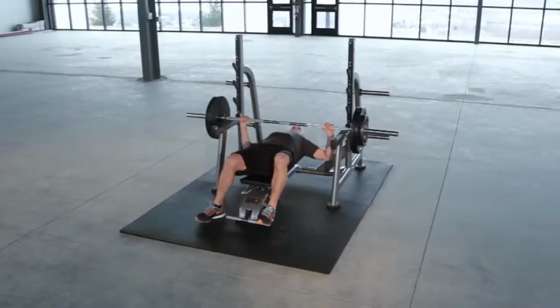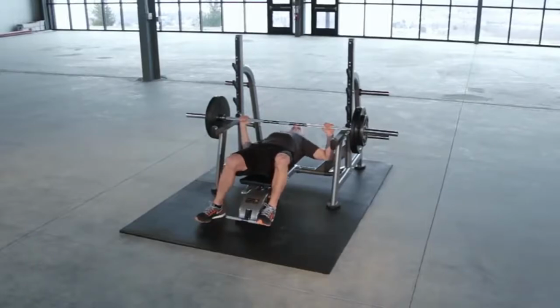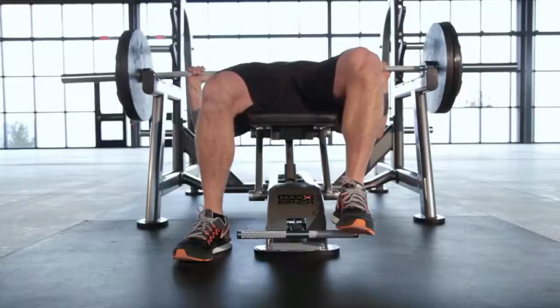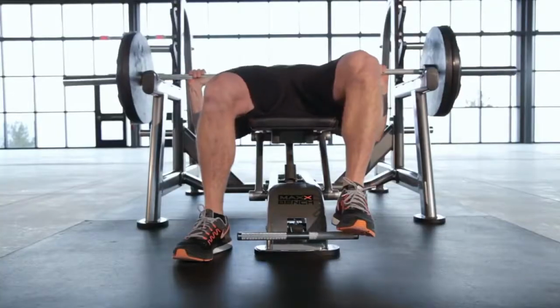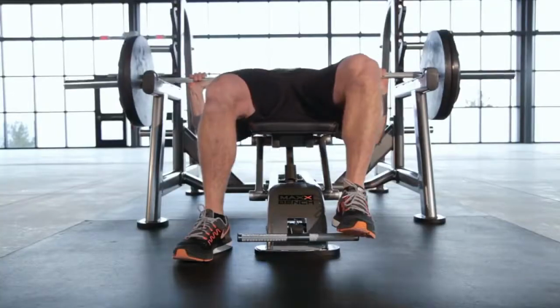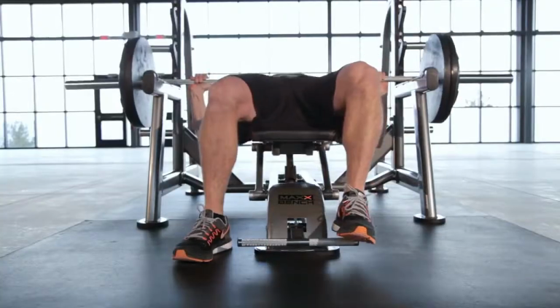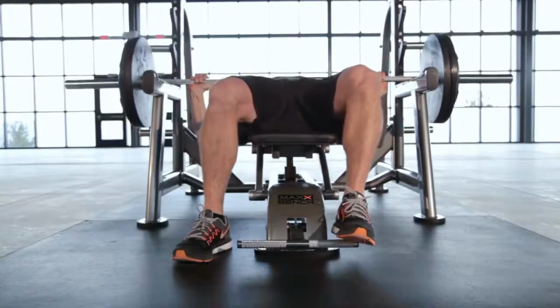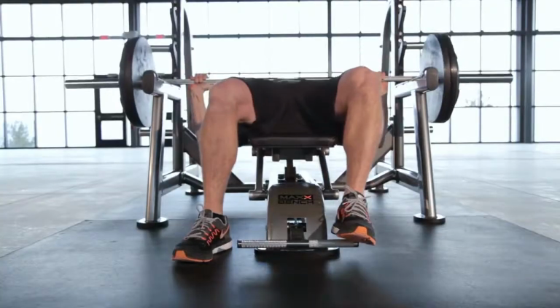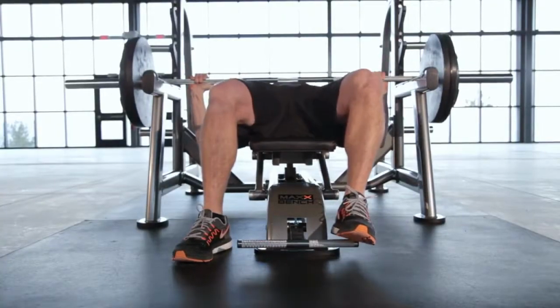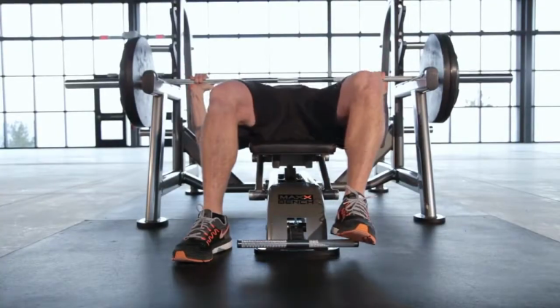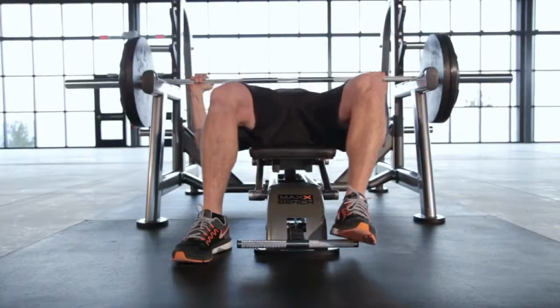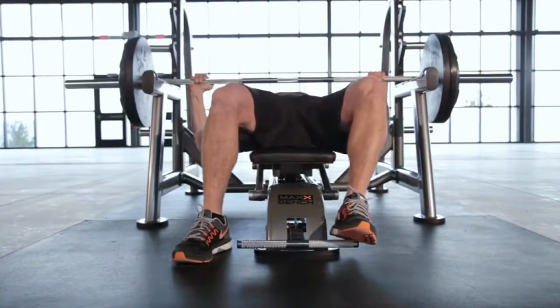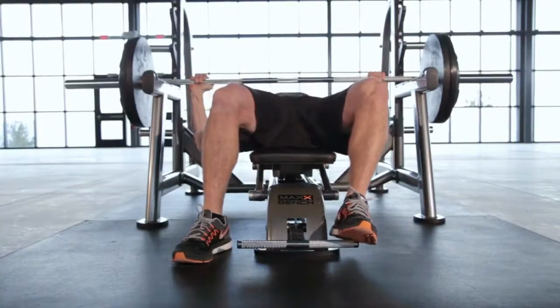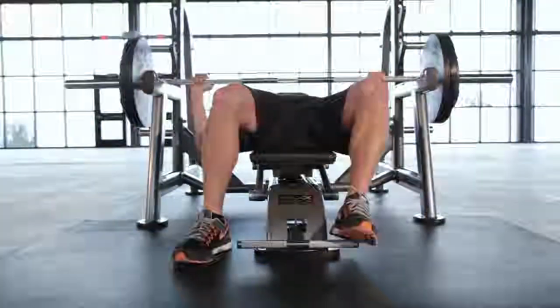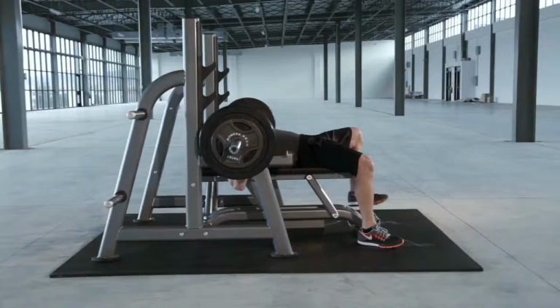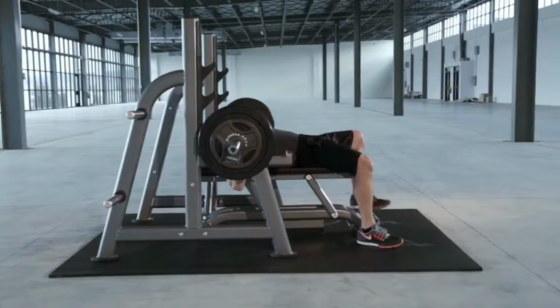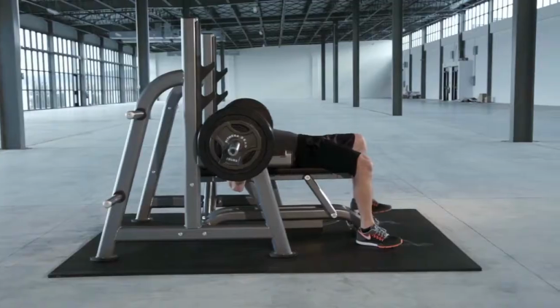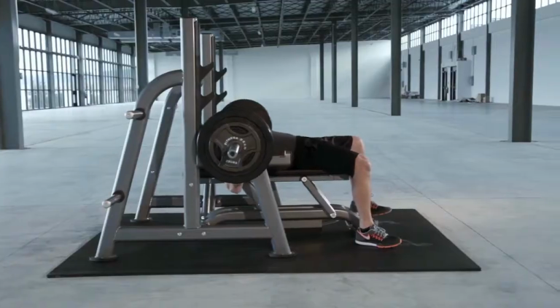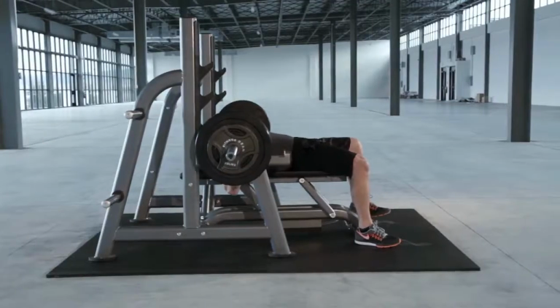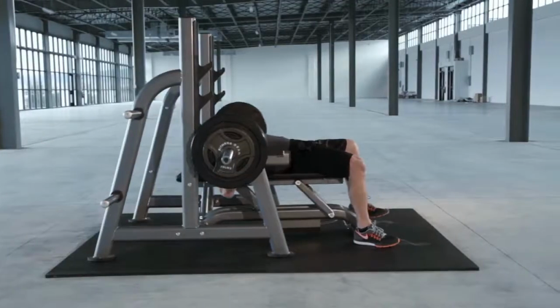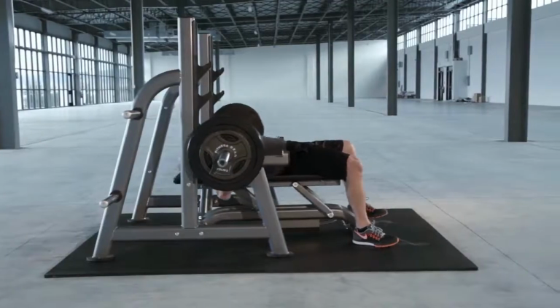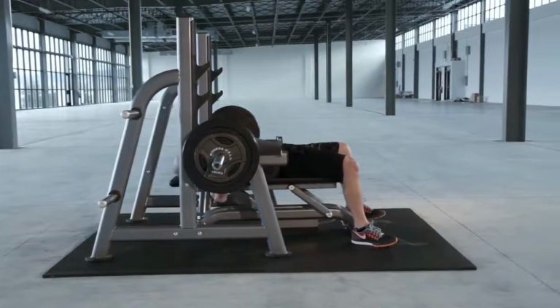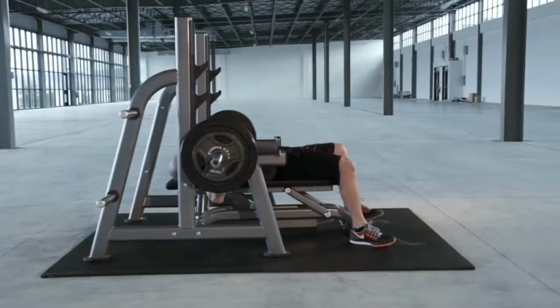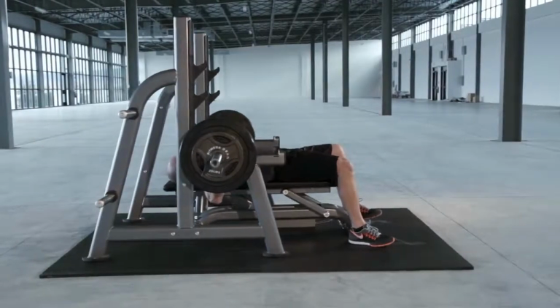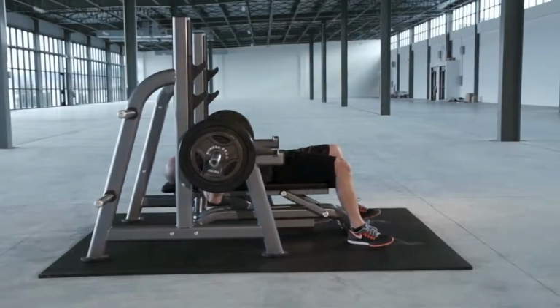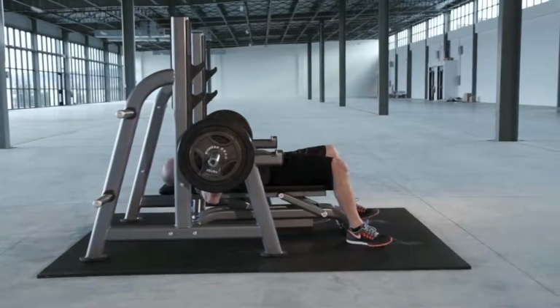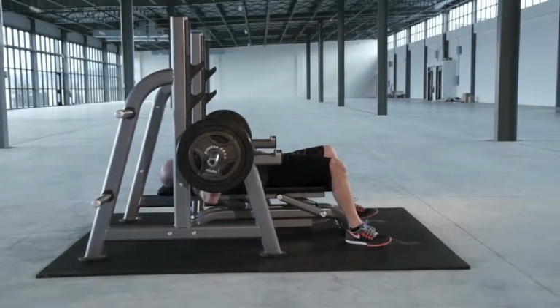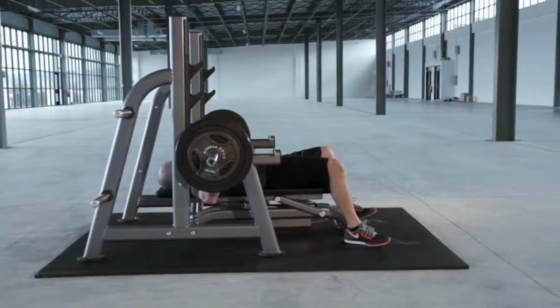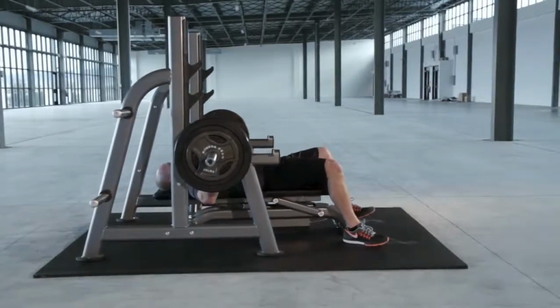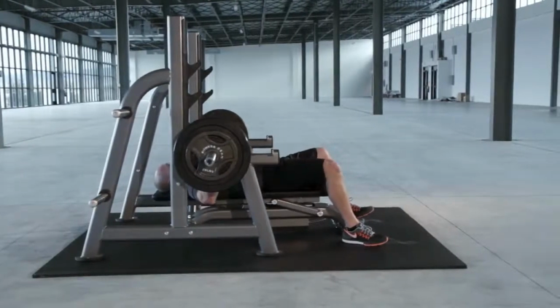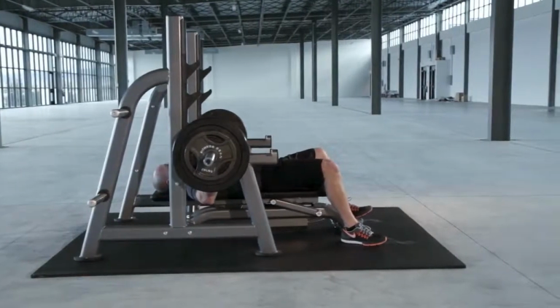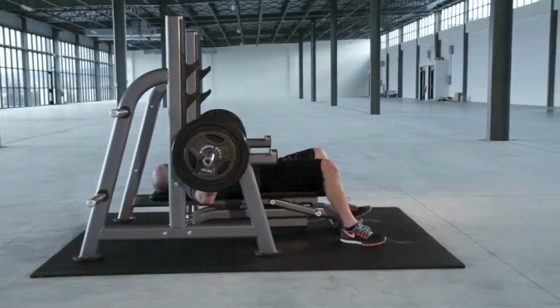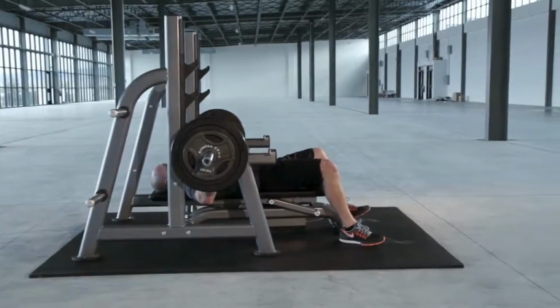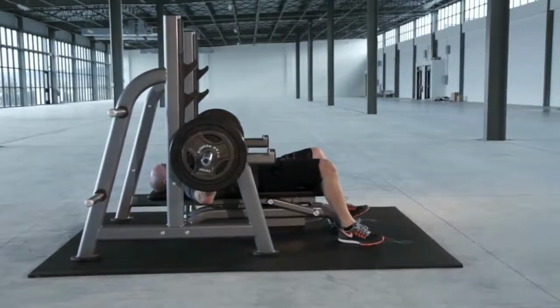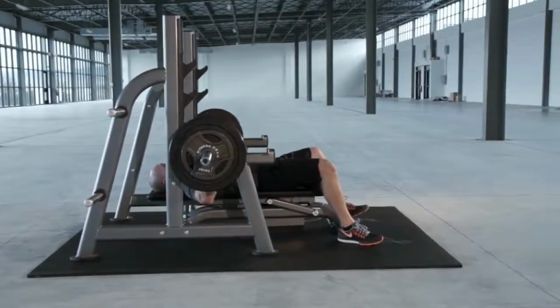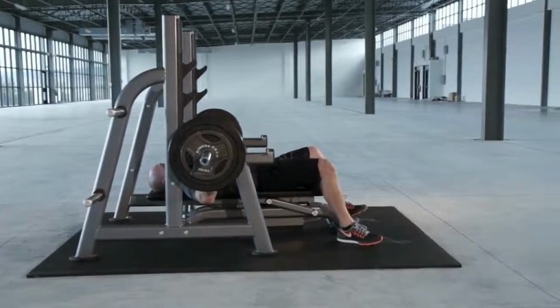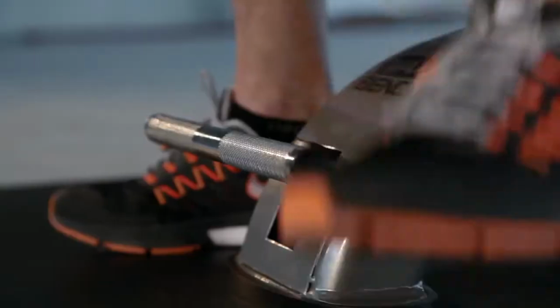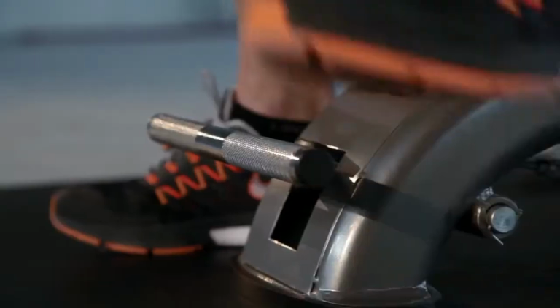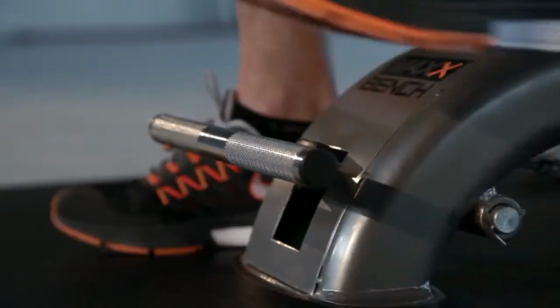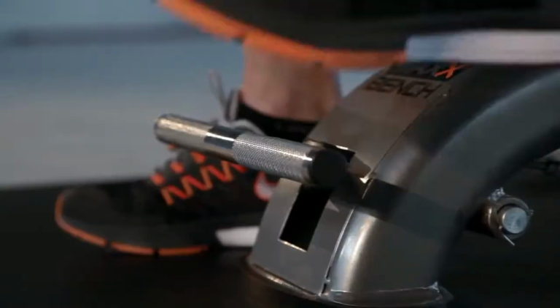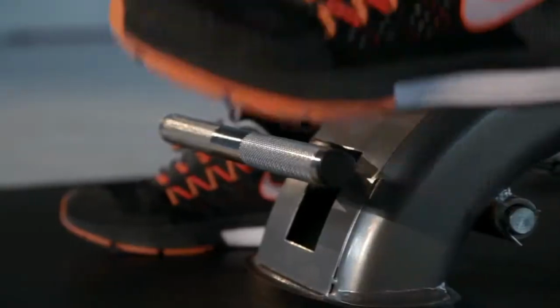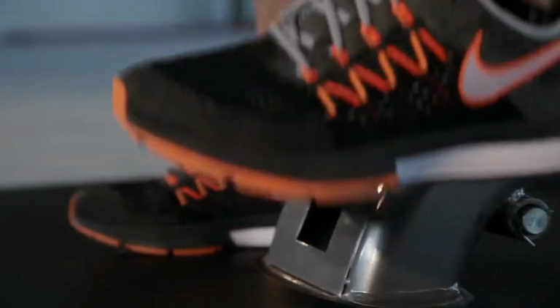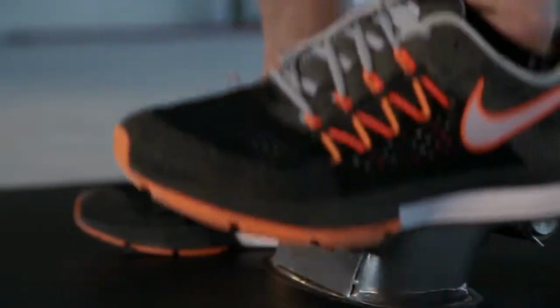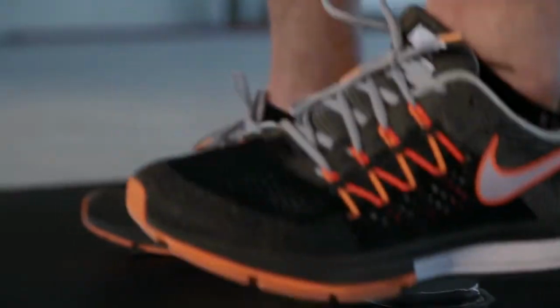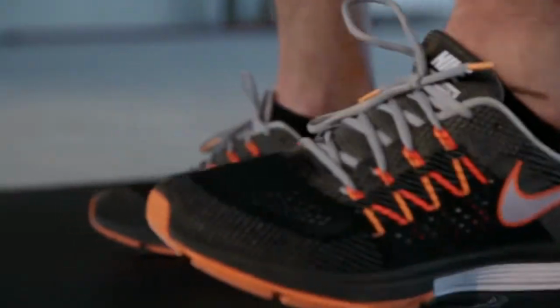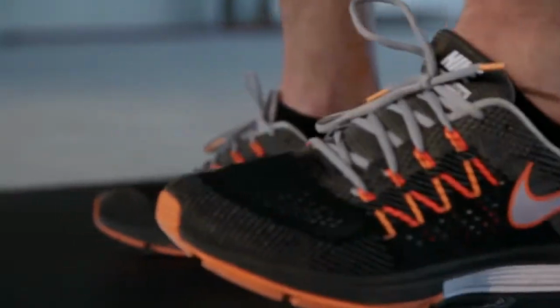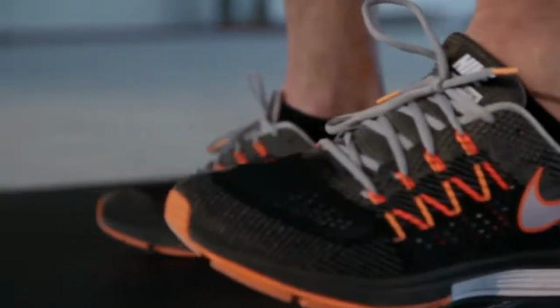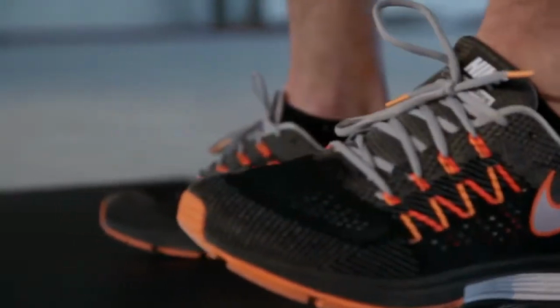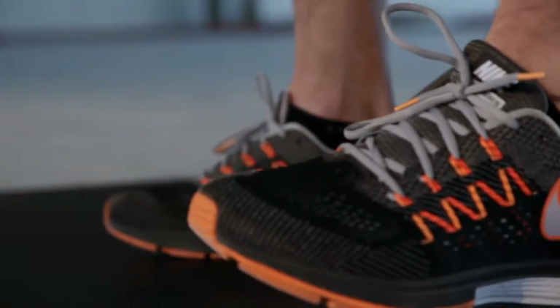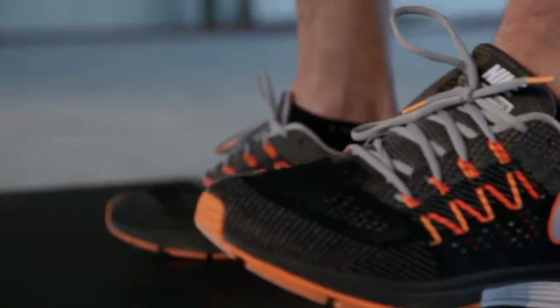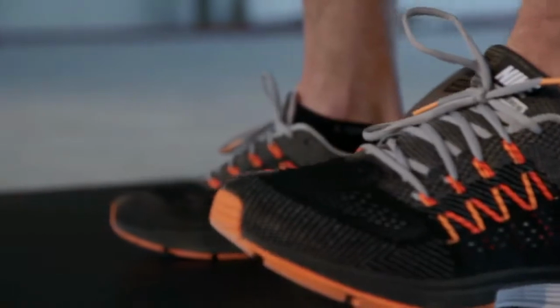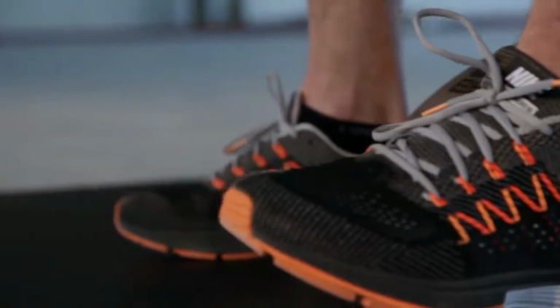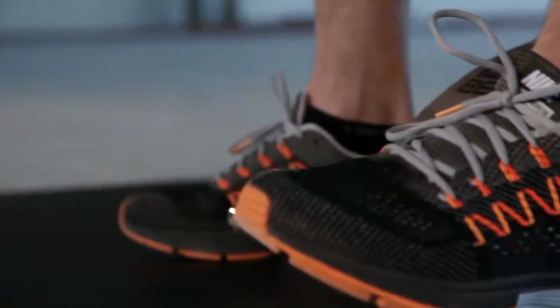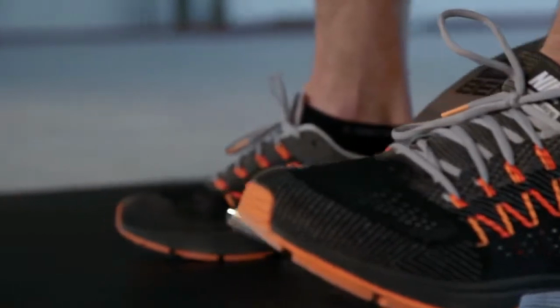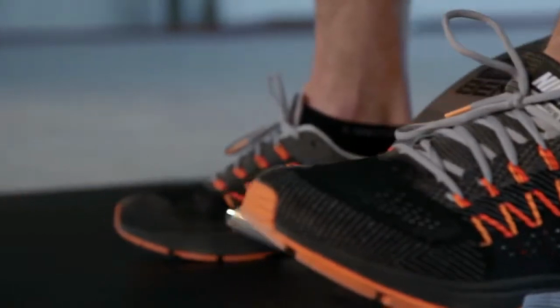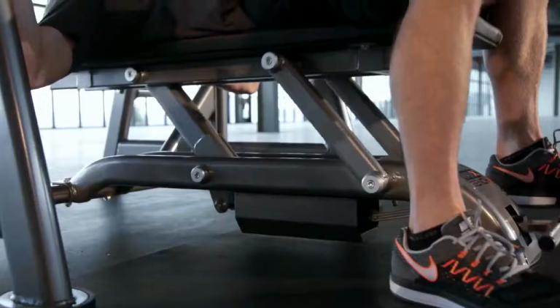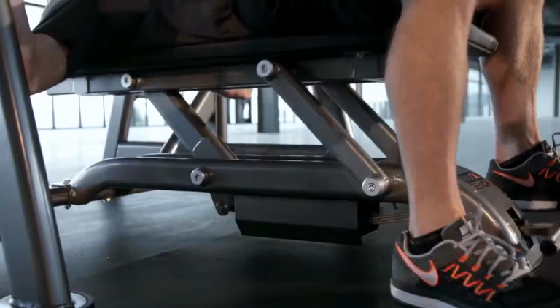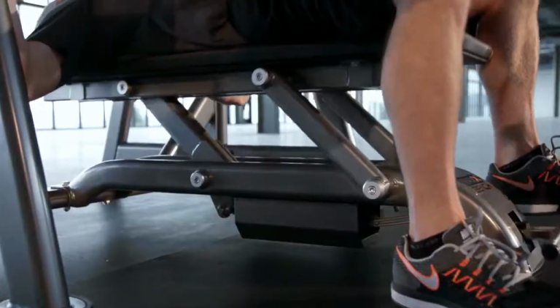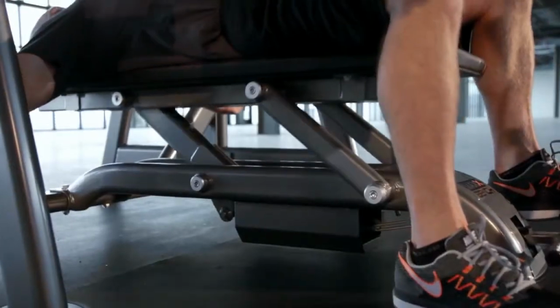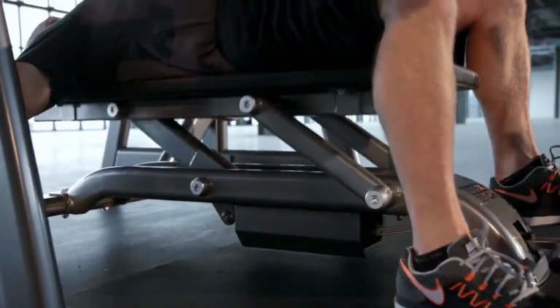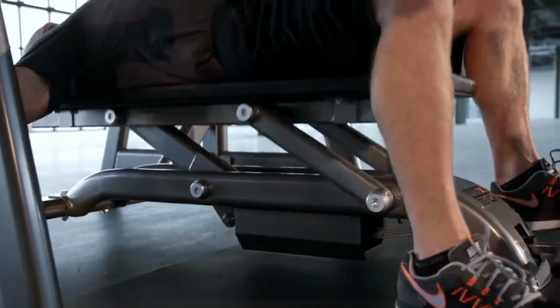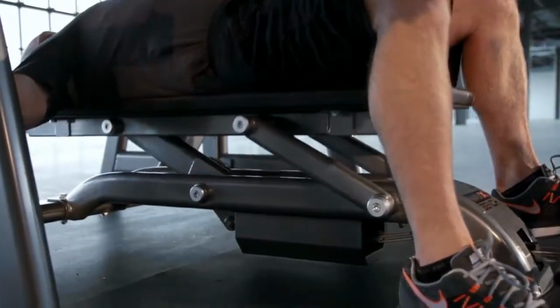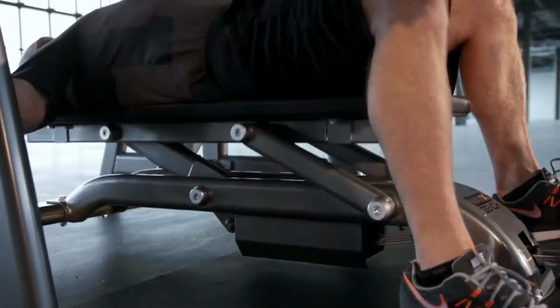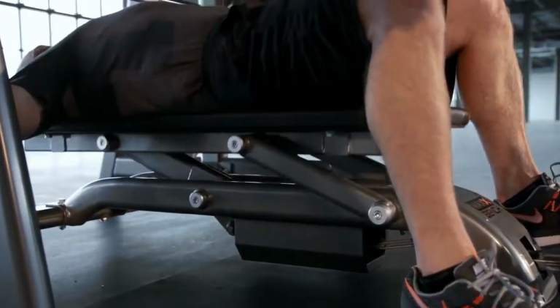The Max Bench allows you to press the upper limits and rescue yourself from heavy weights with the simple push of a foot lever.